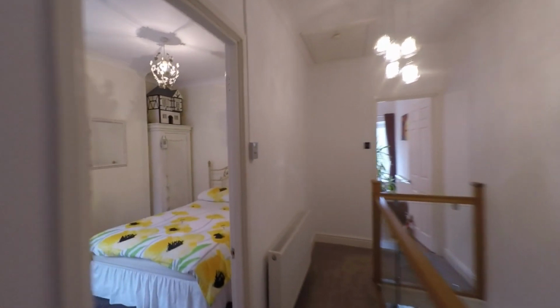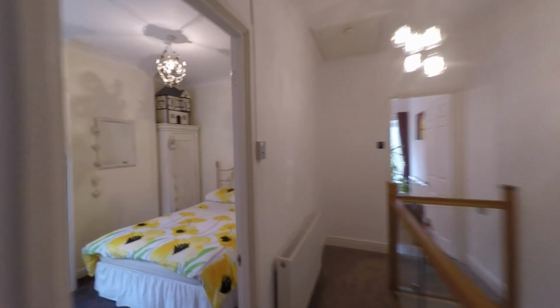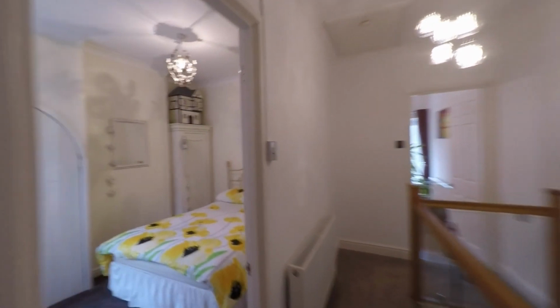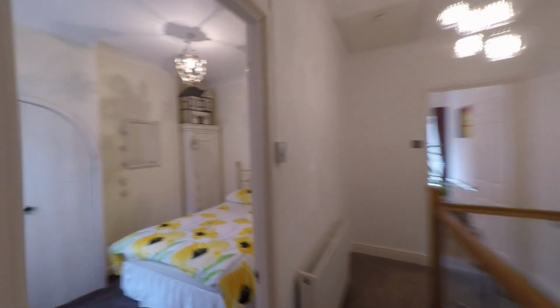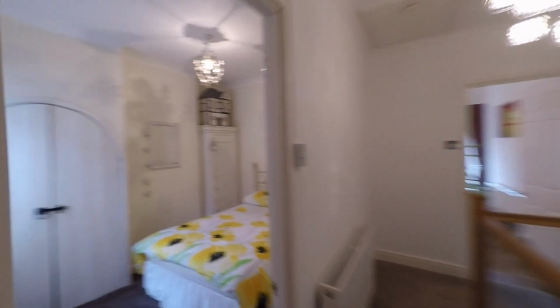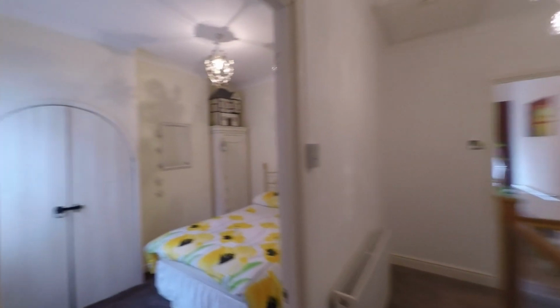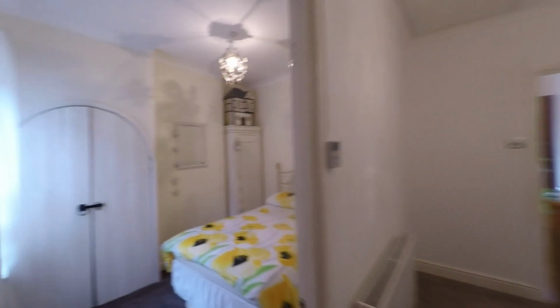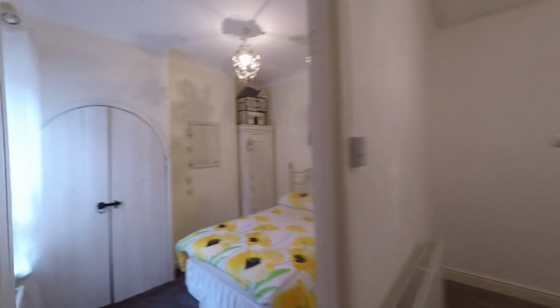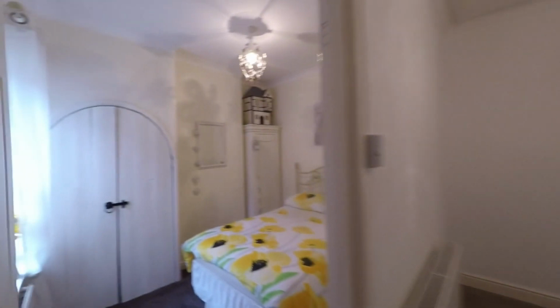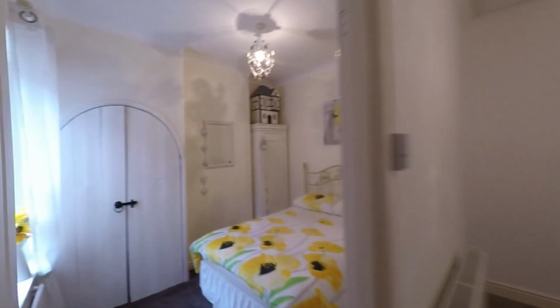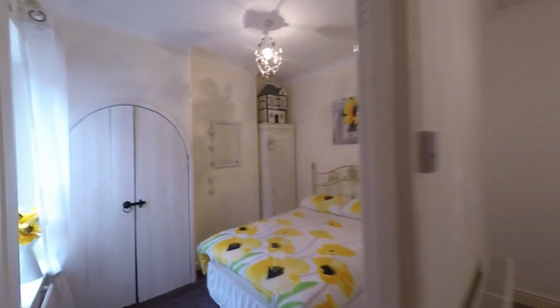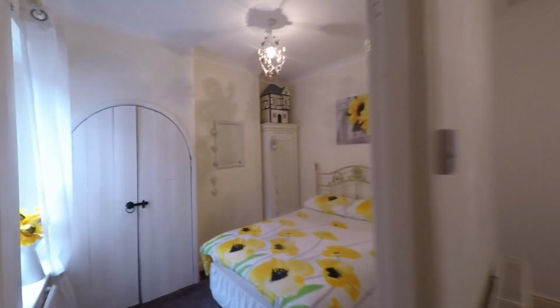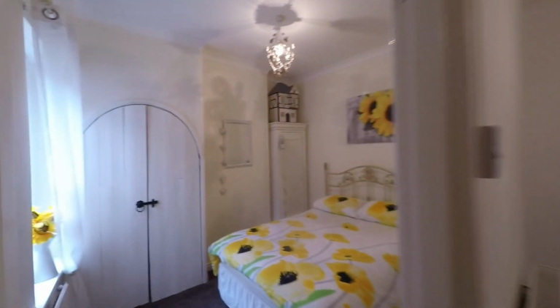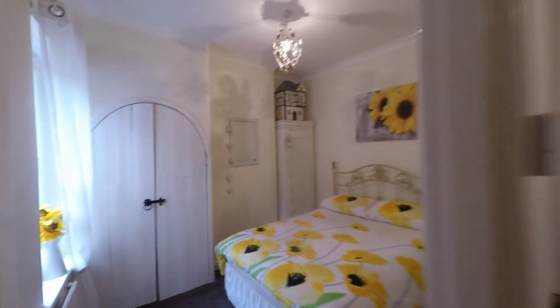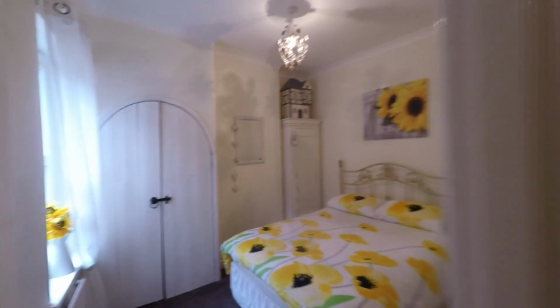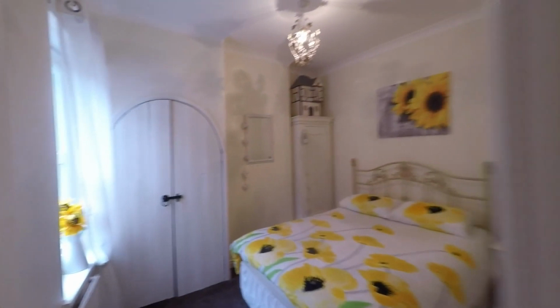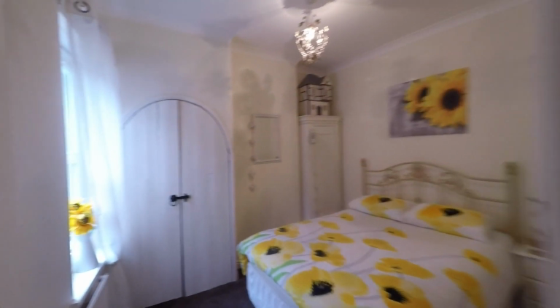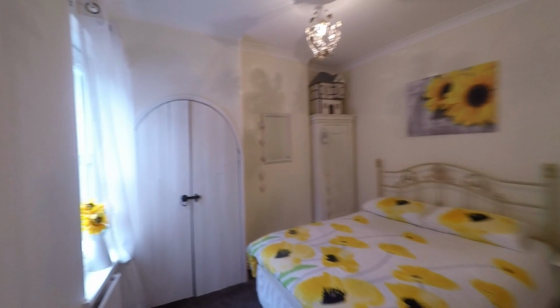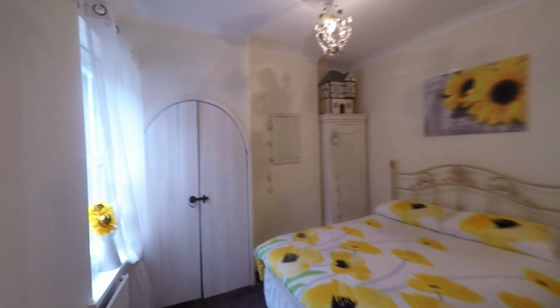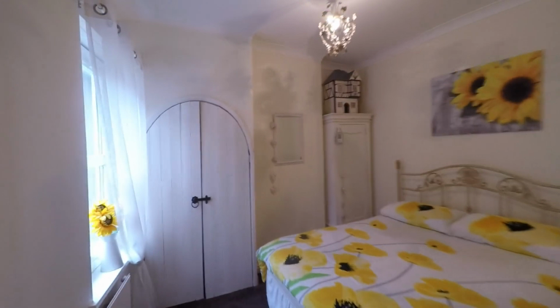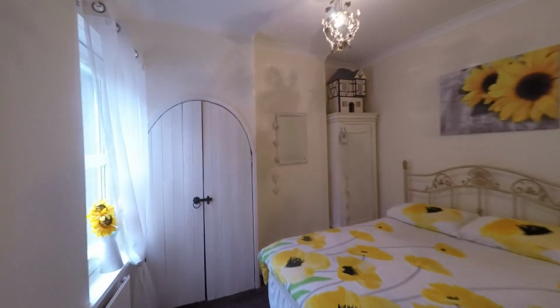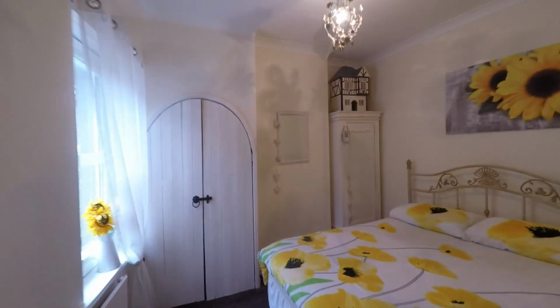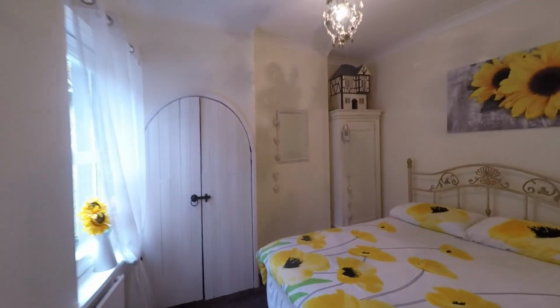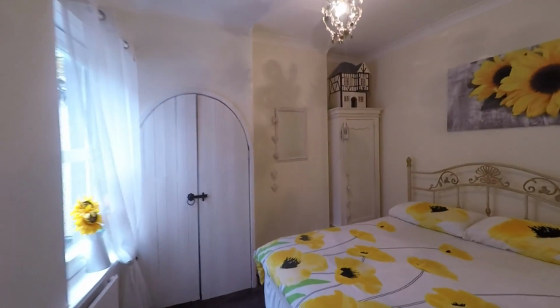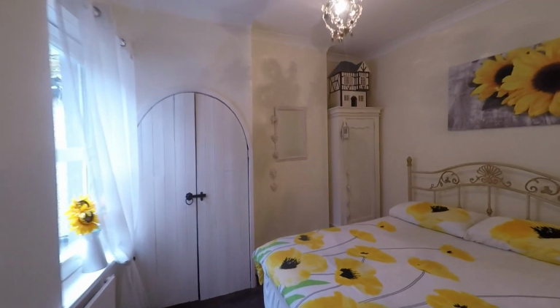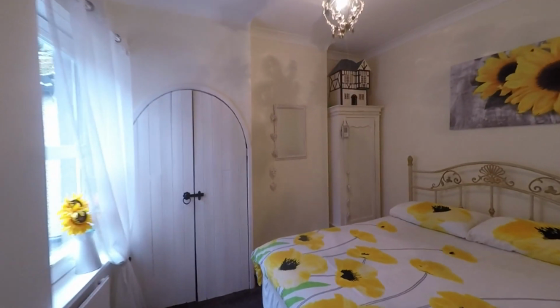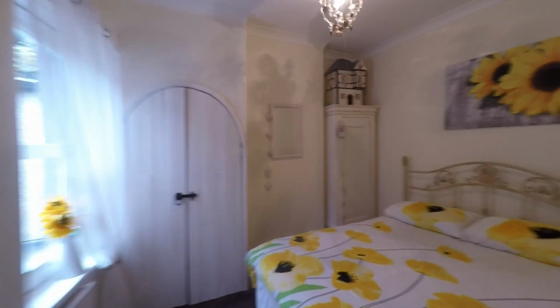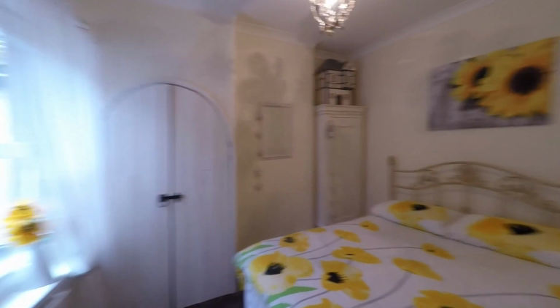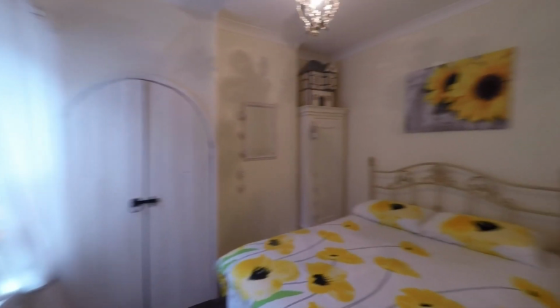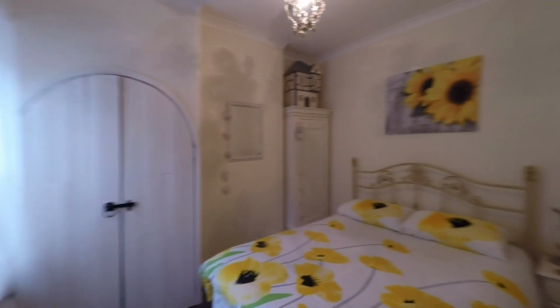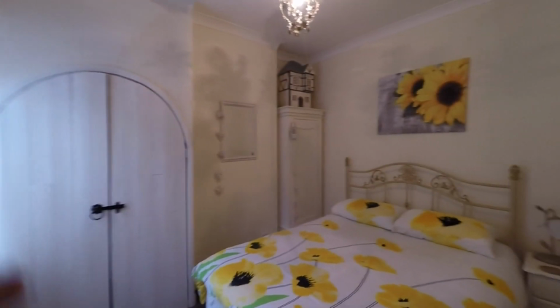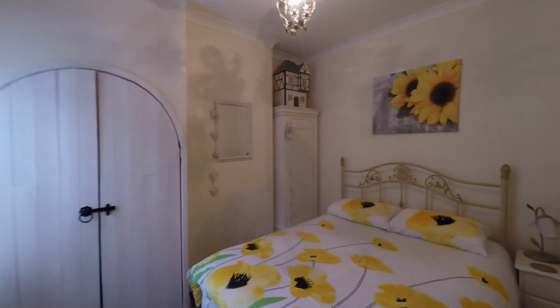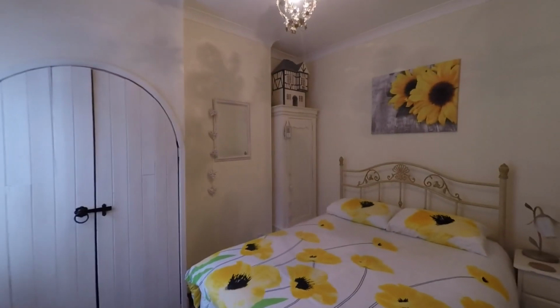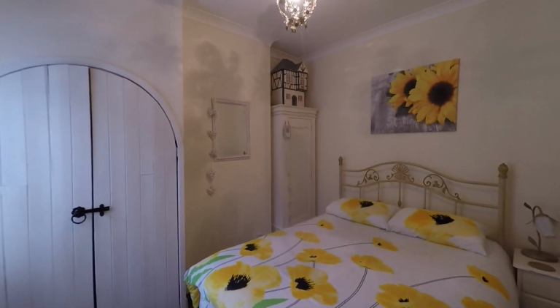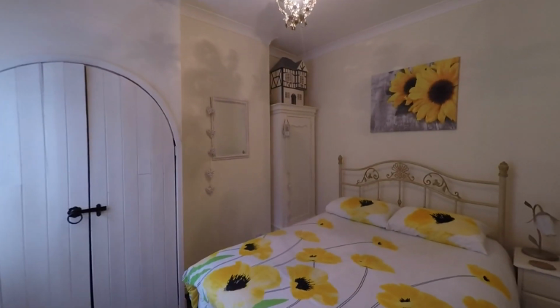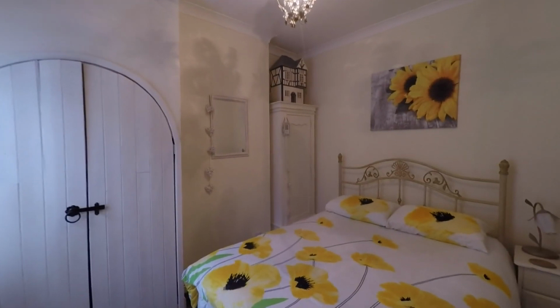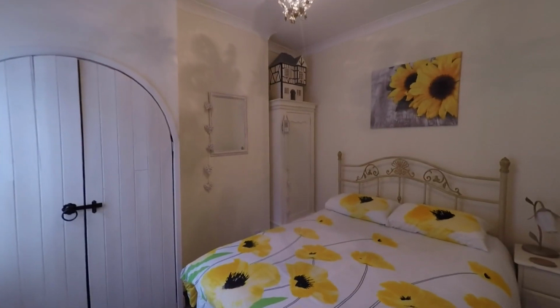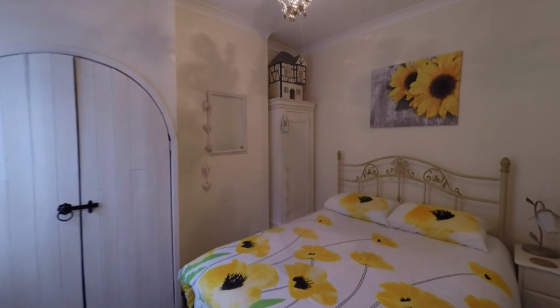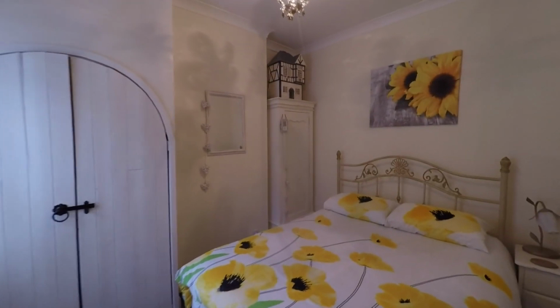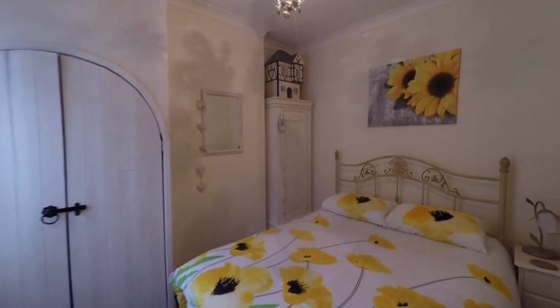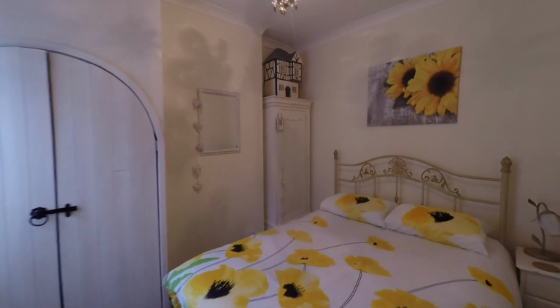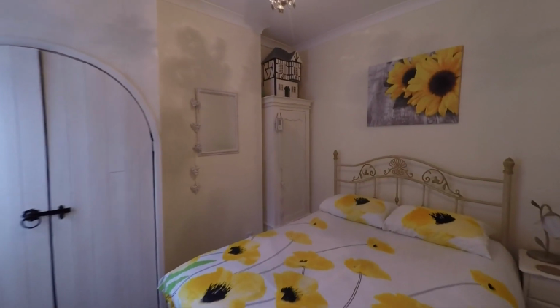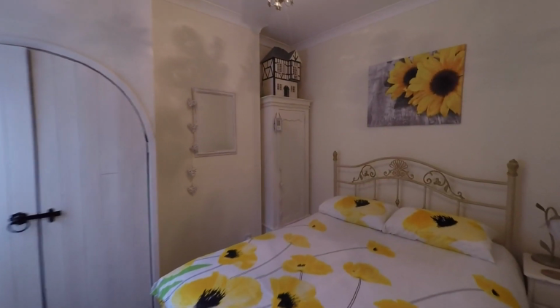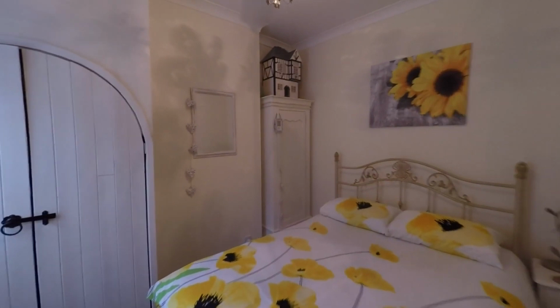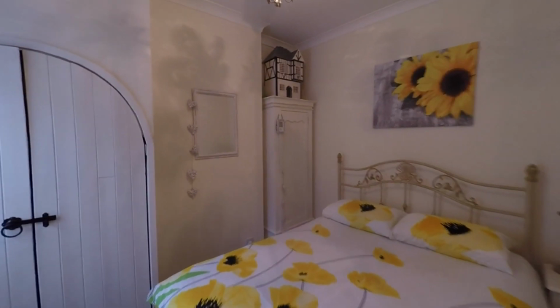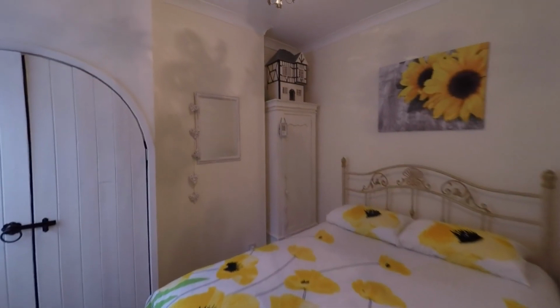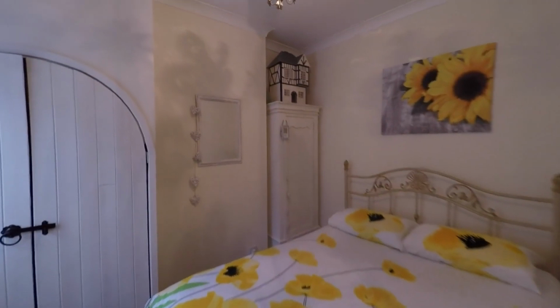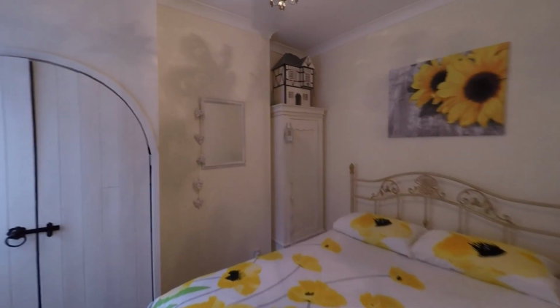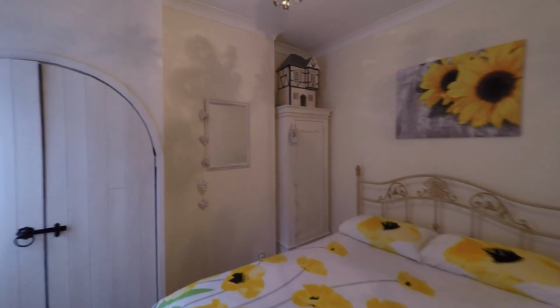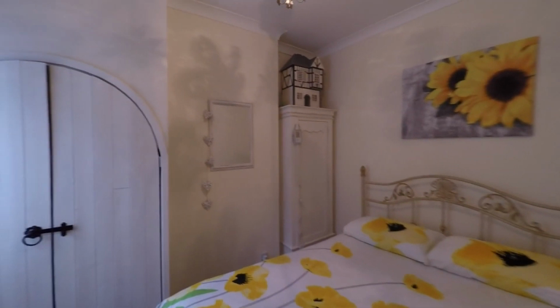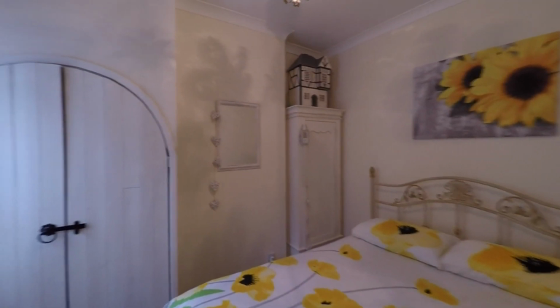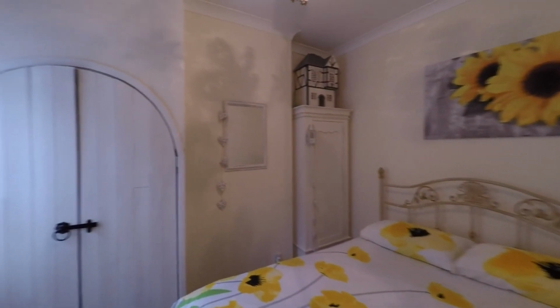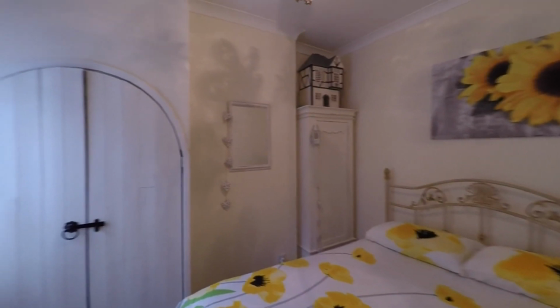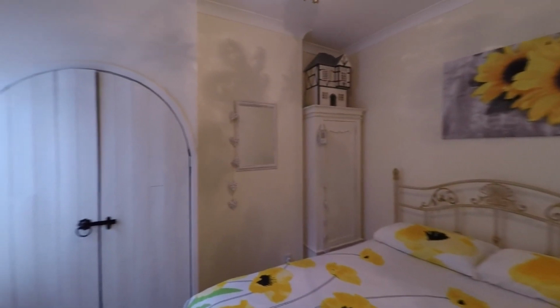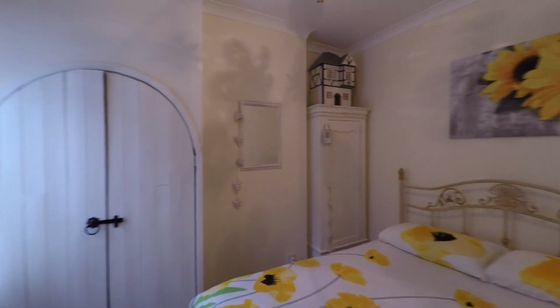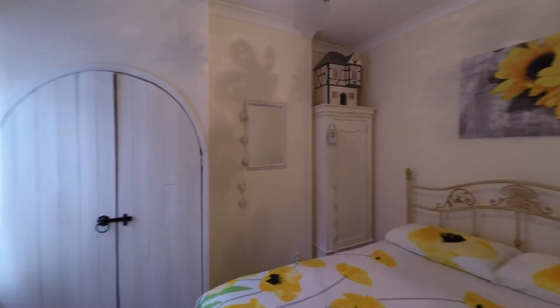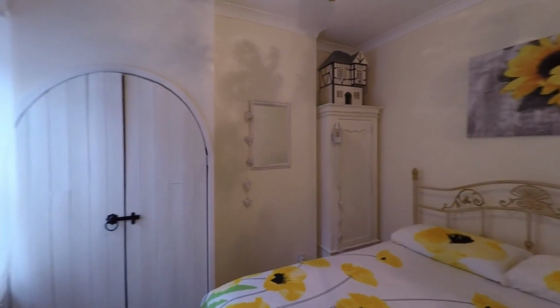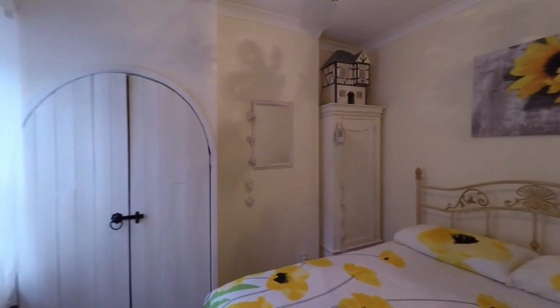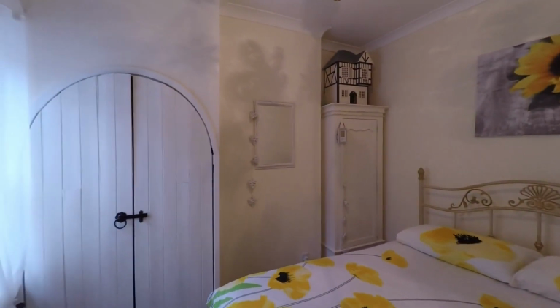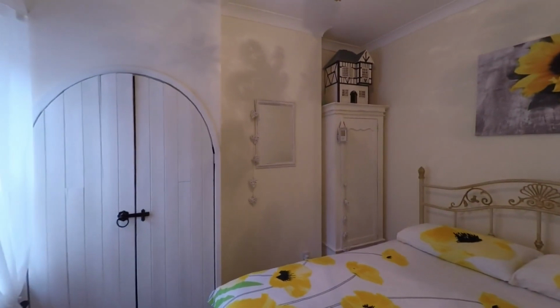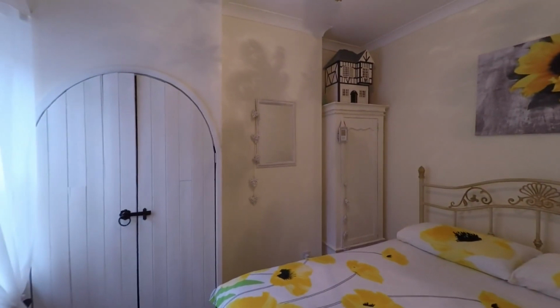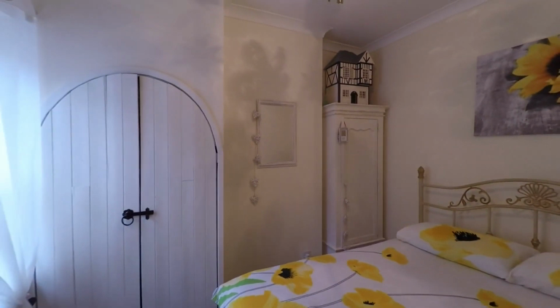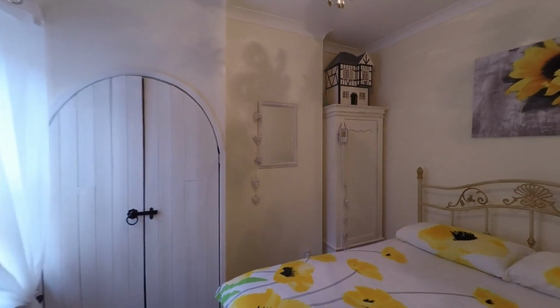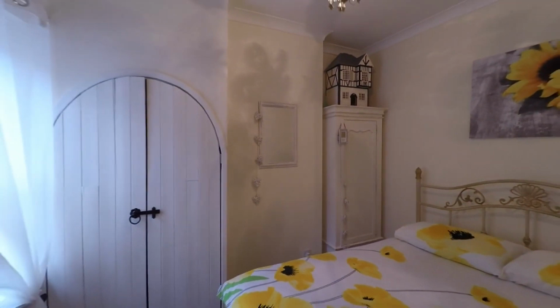The second bedroom is again a nice comfortable double, this time featuring some built-in wardrobes.